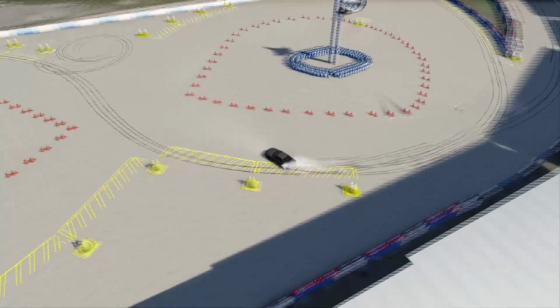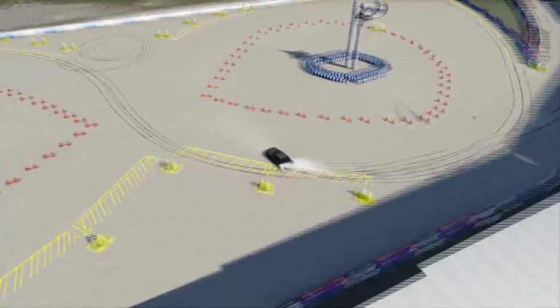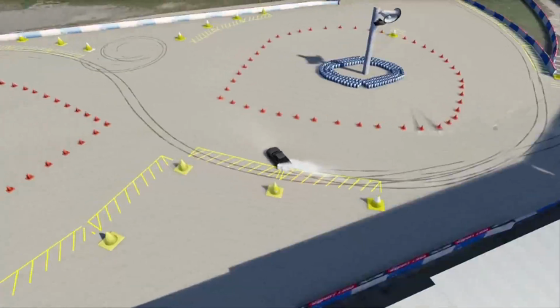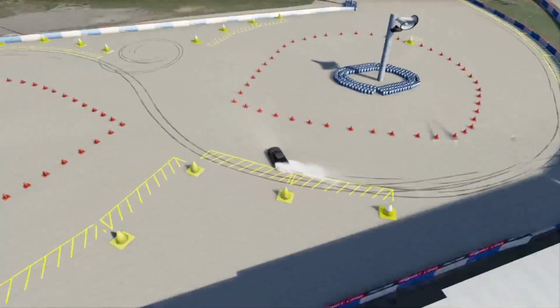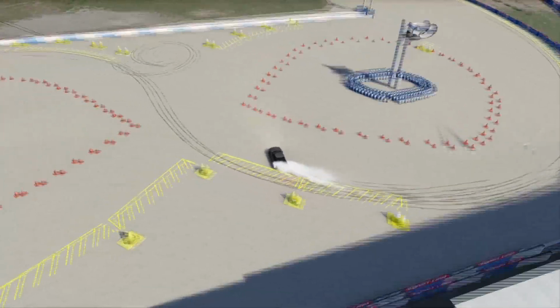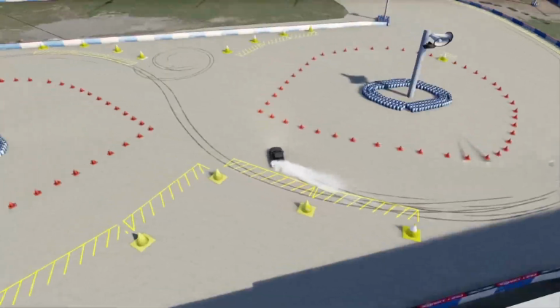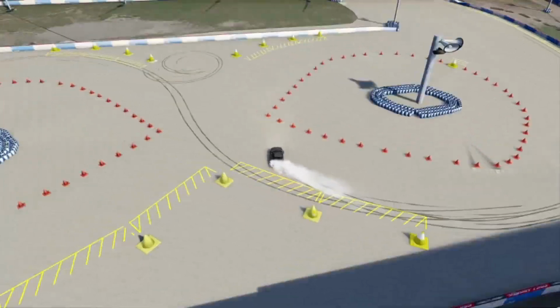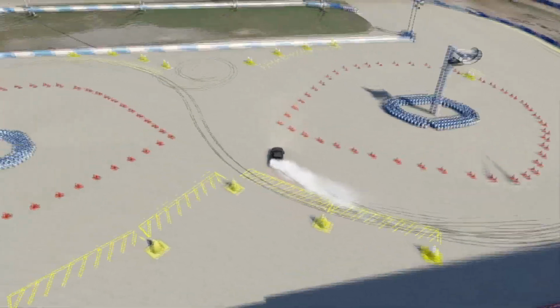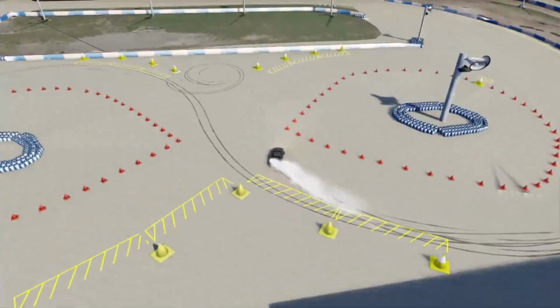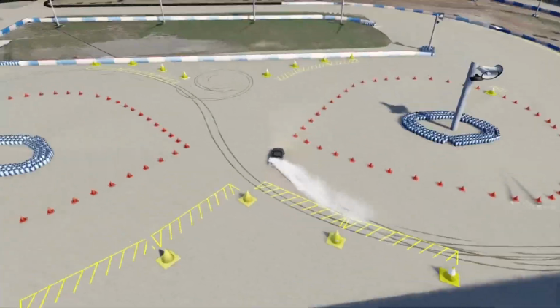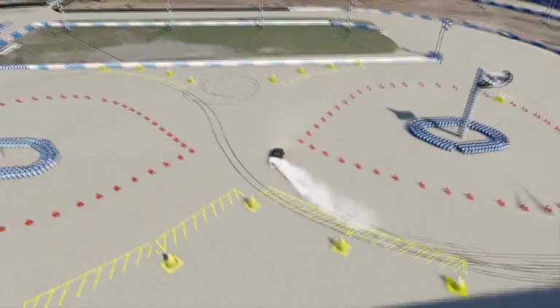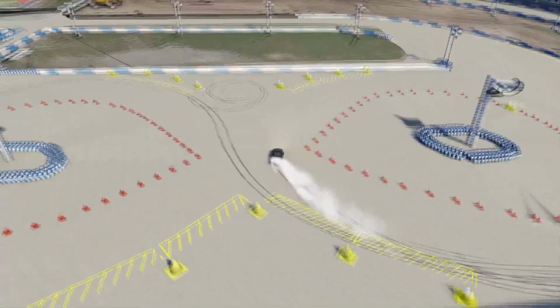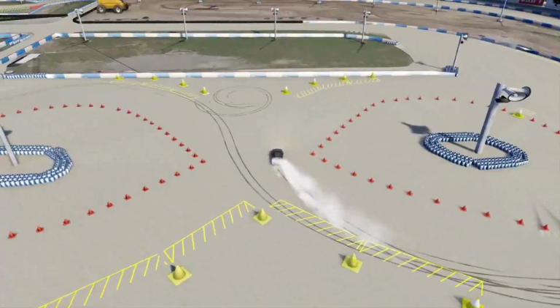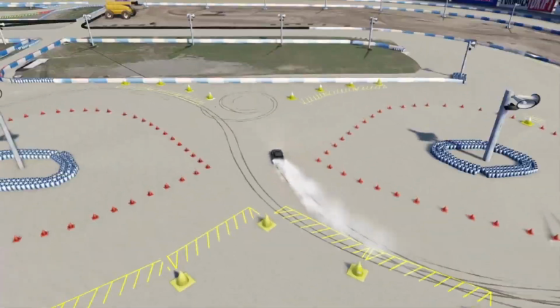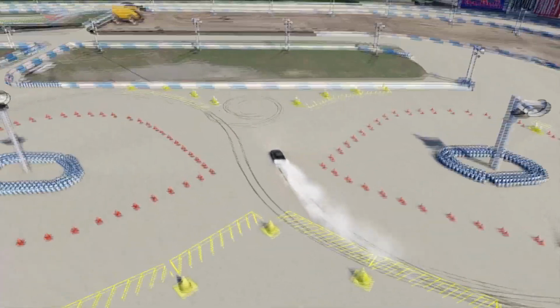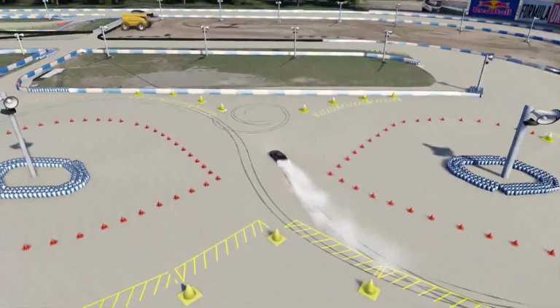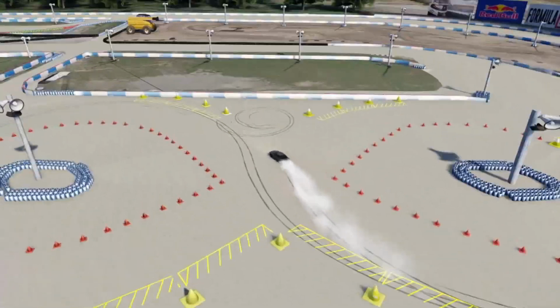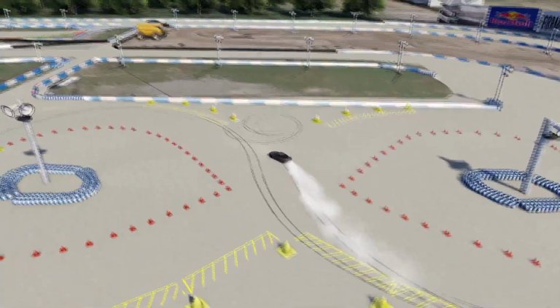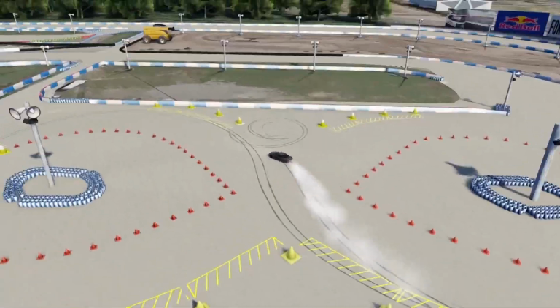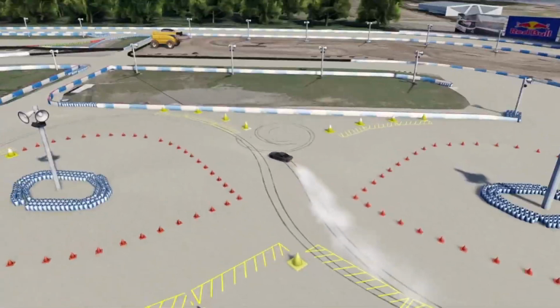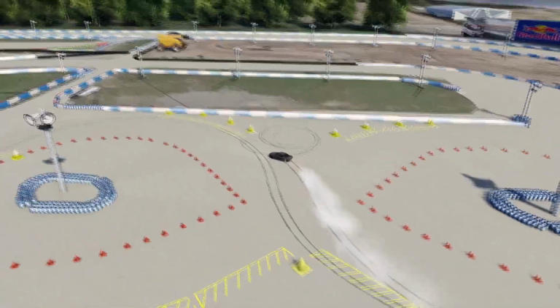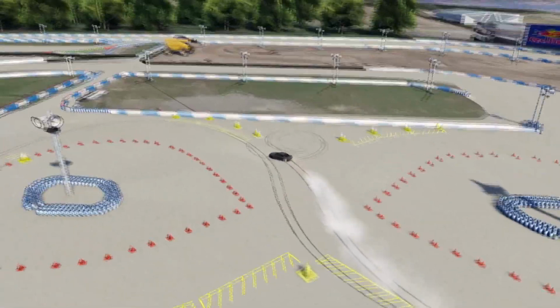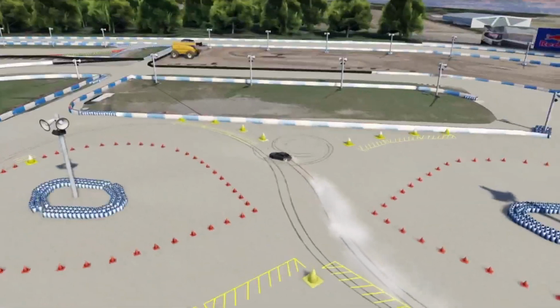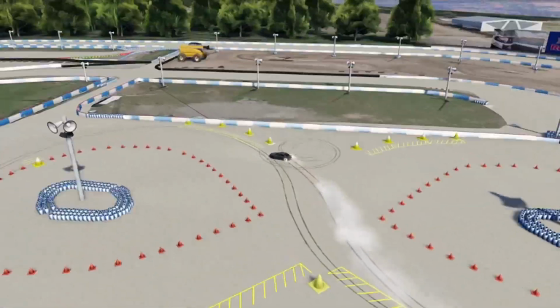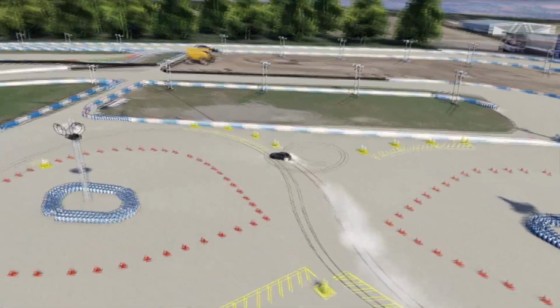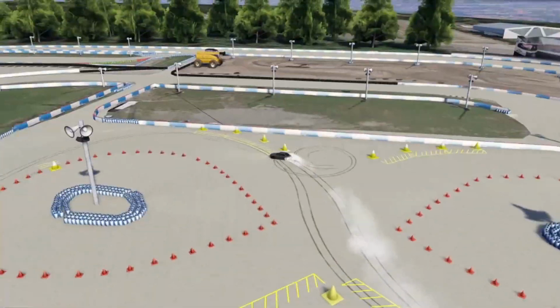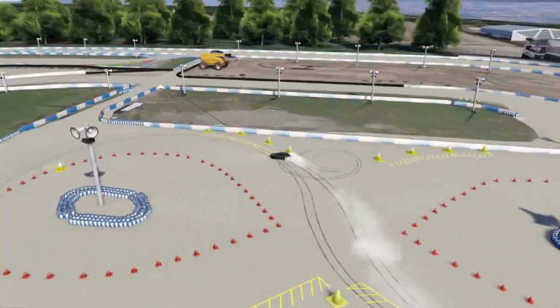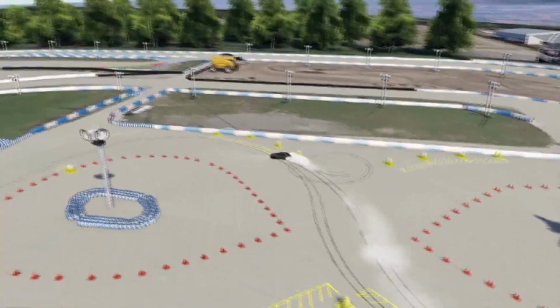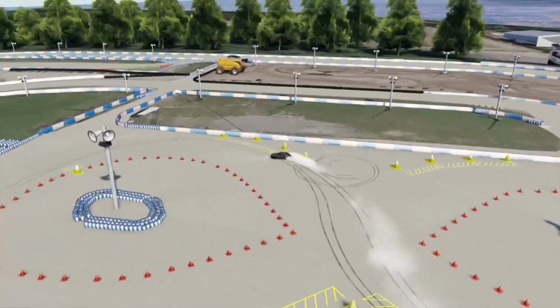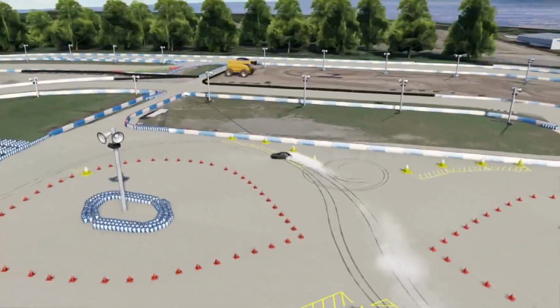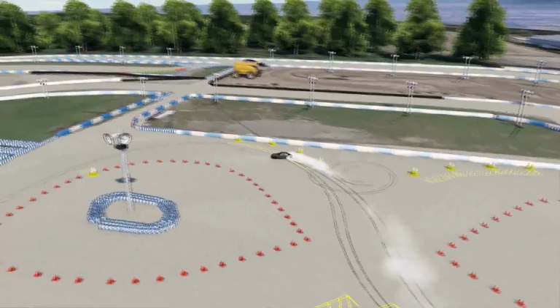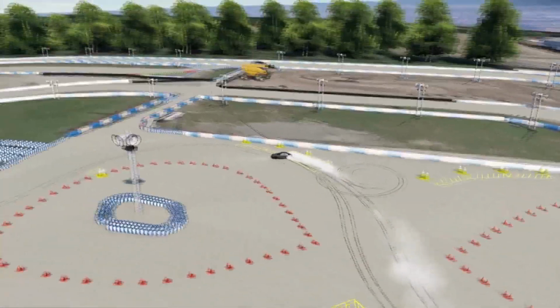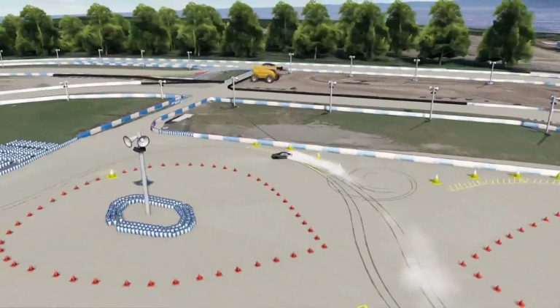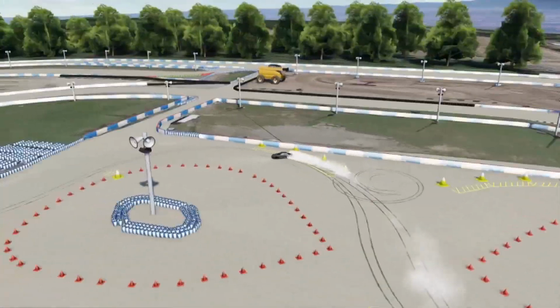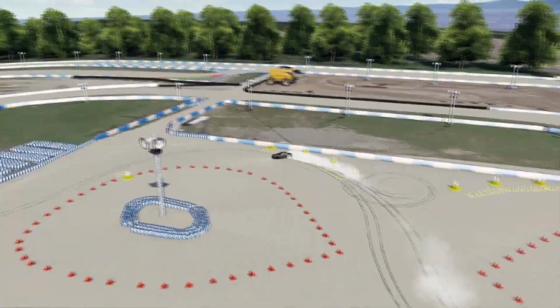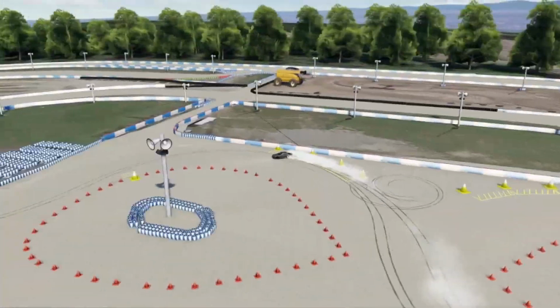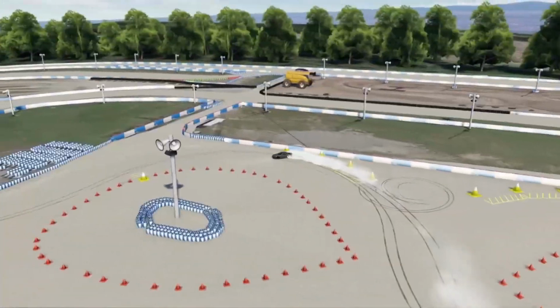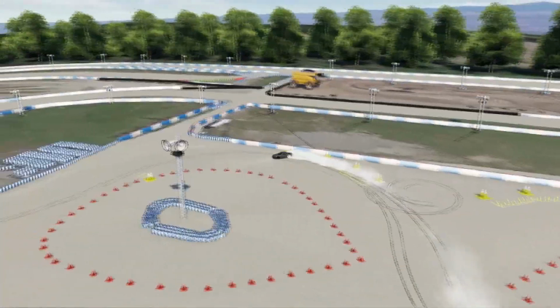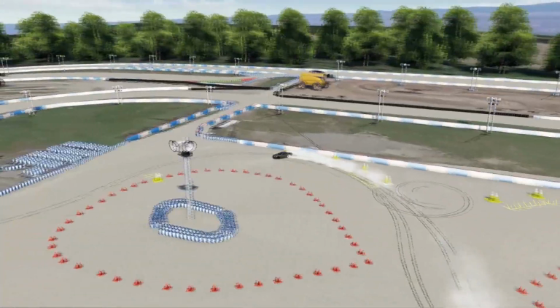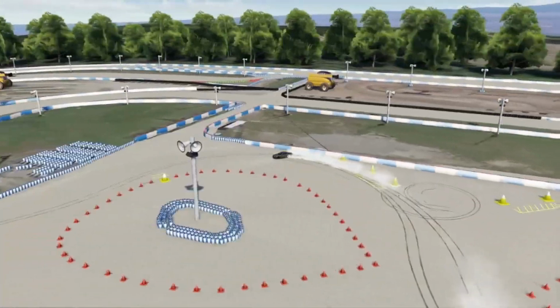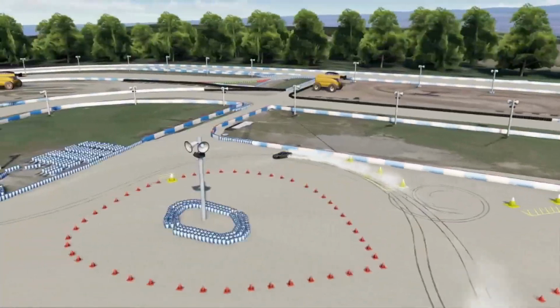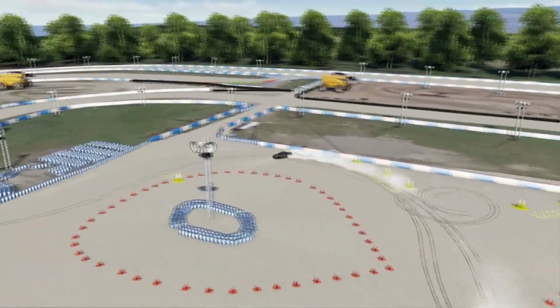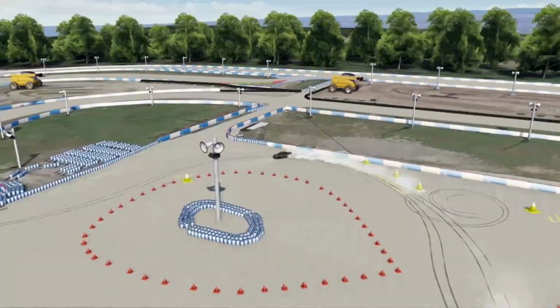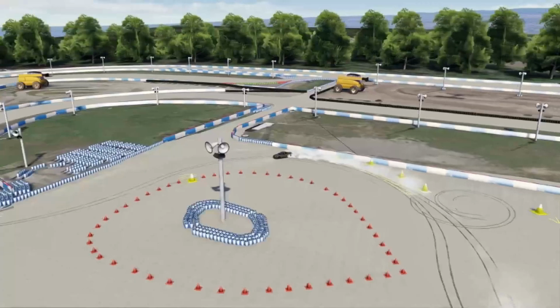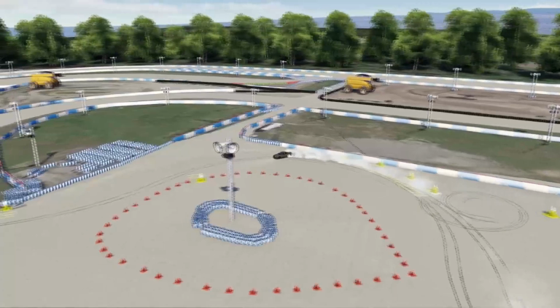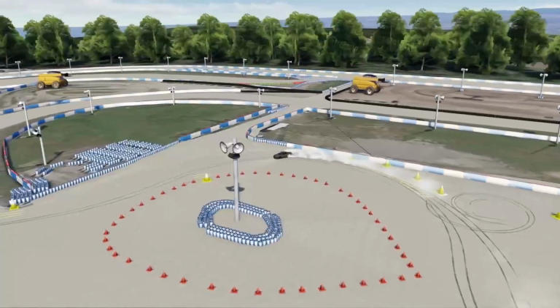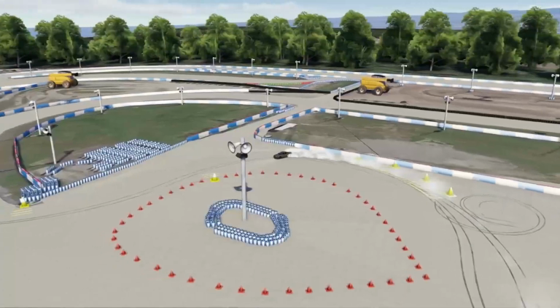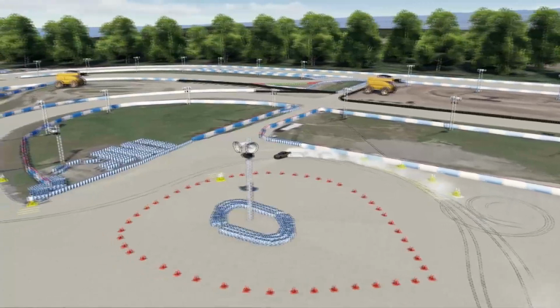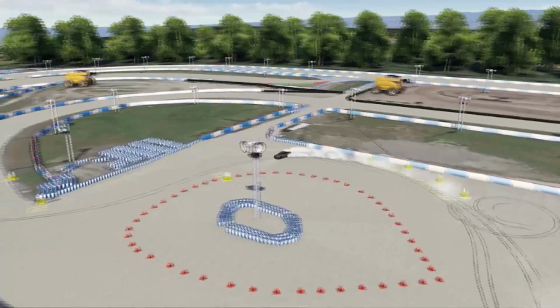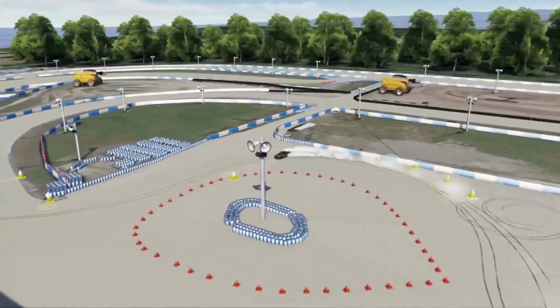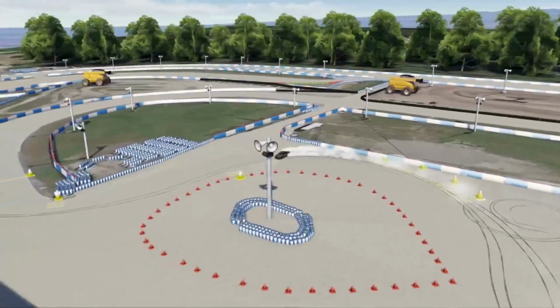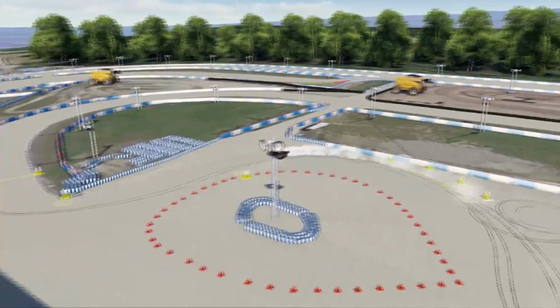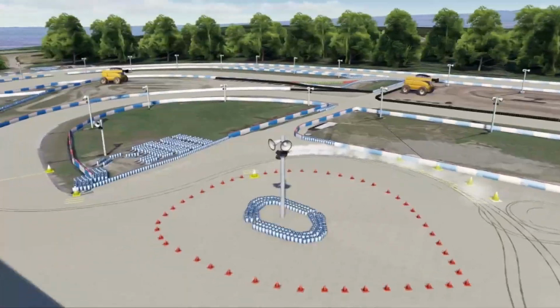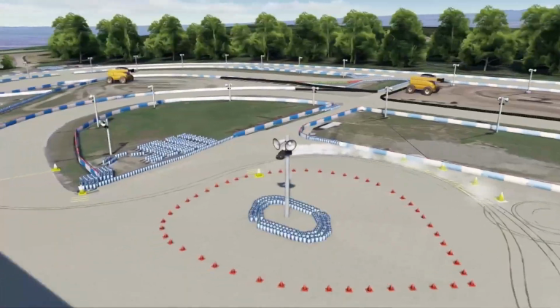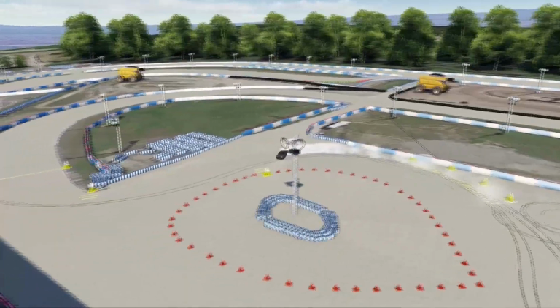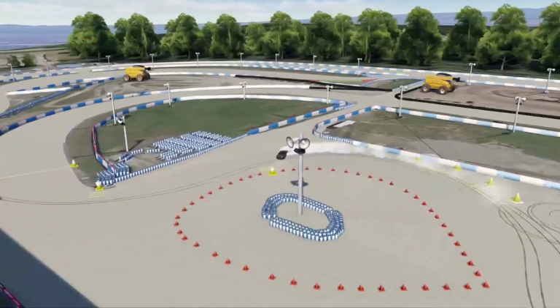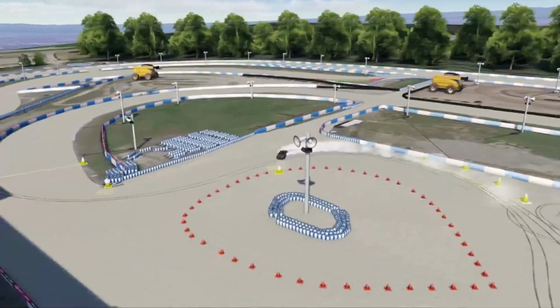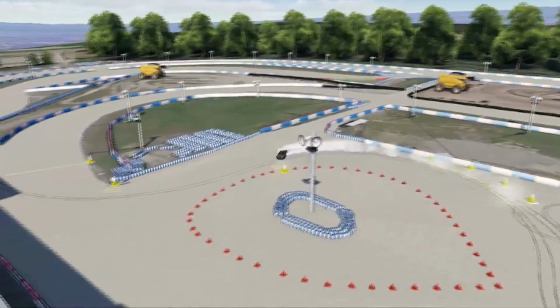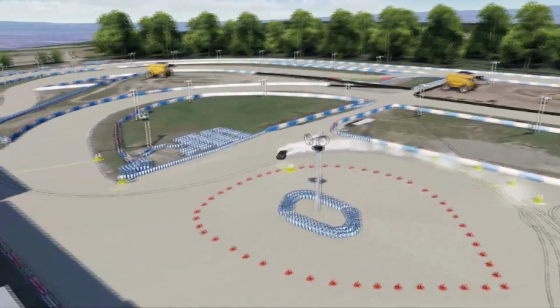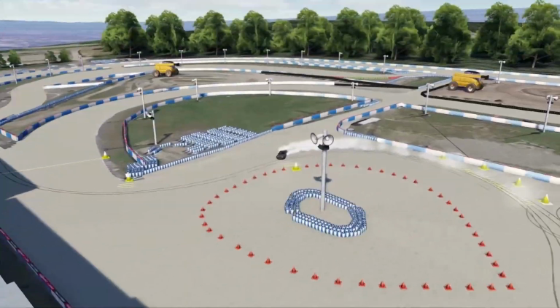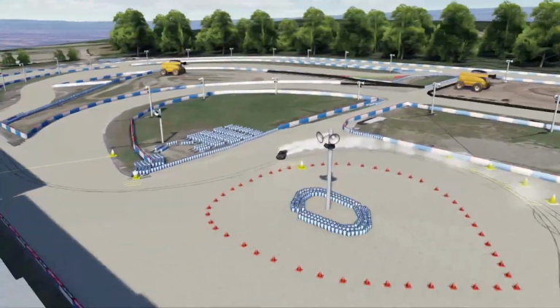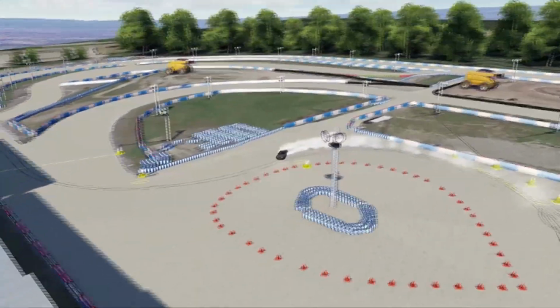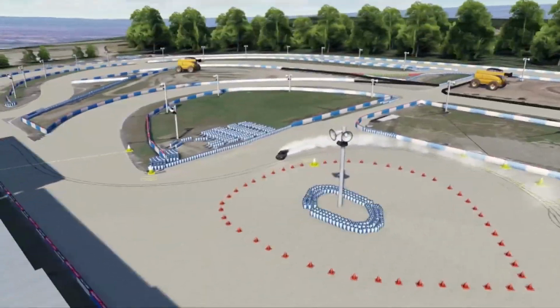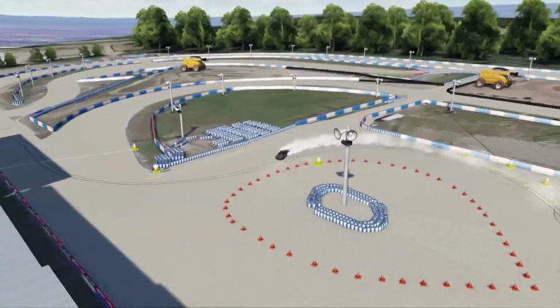I mirrored the layout so you have it on both sides of the figure eight — you can just kind of do circles if you want.